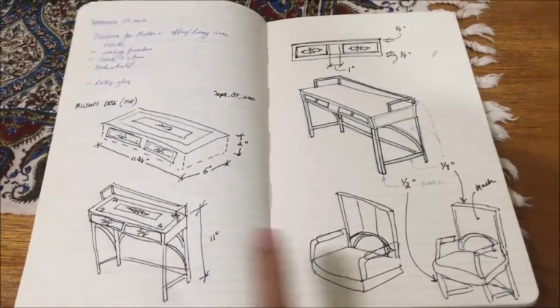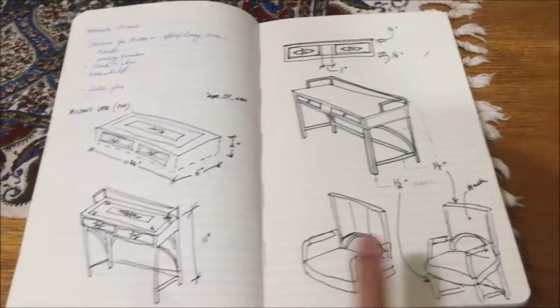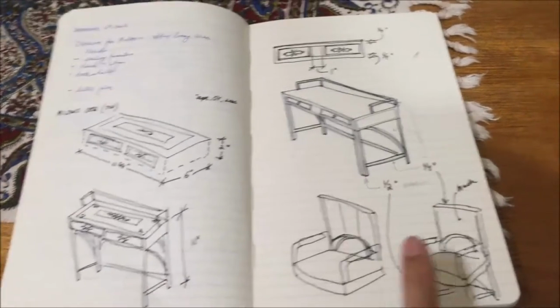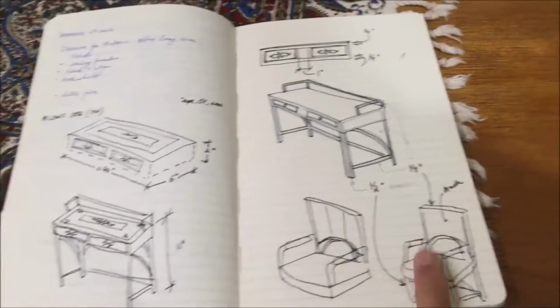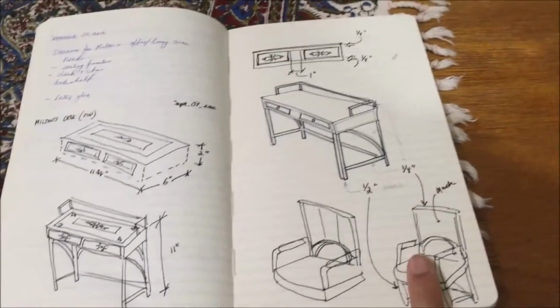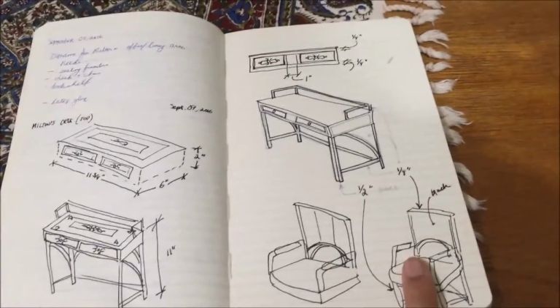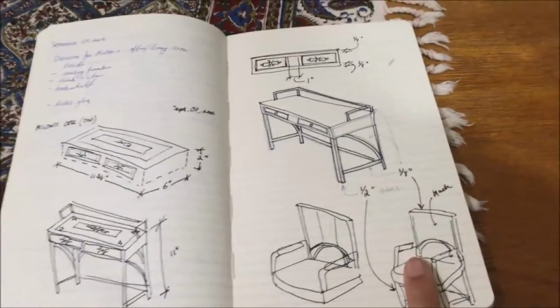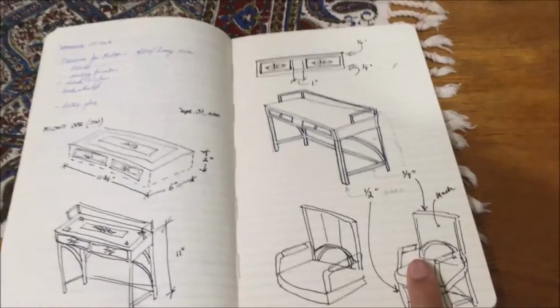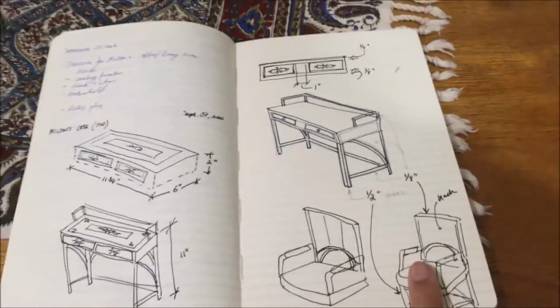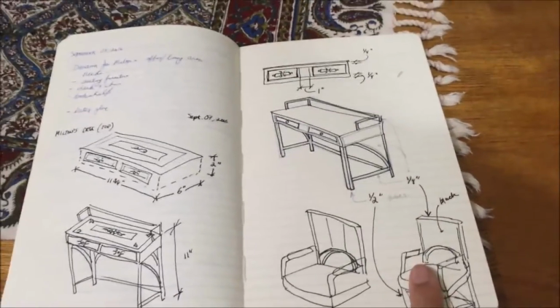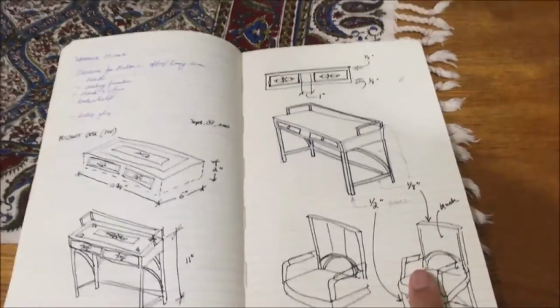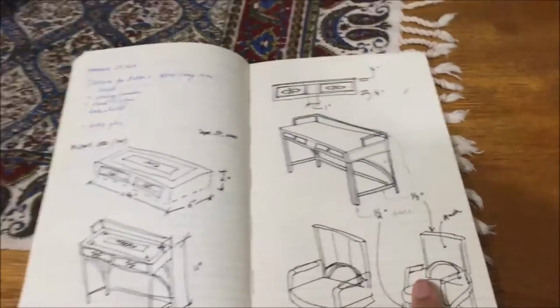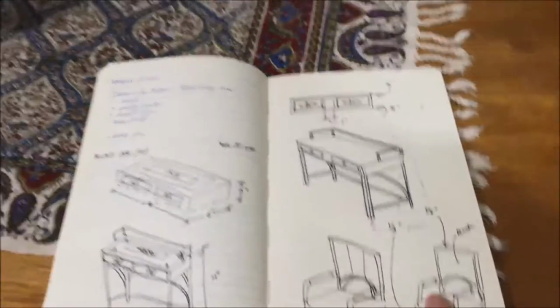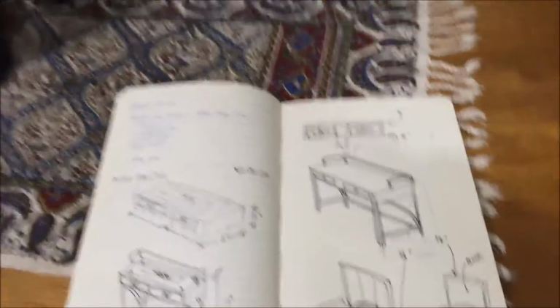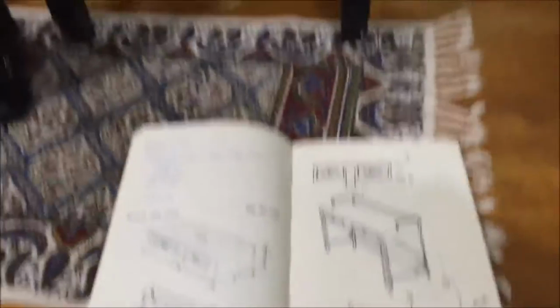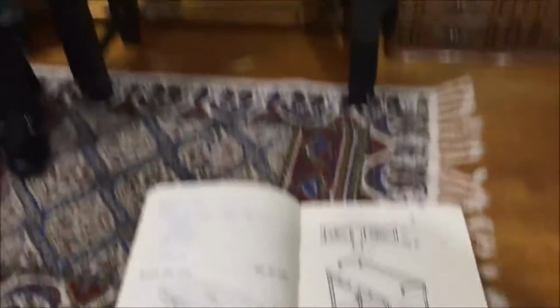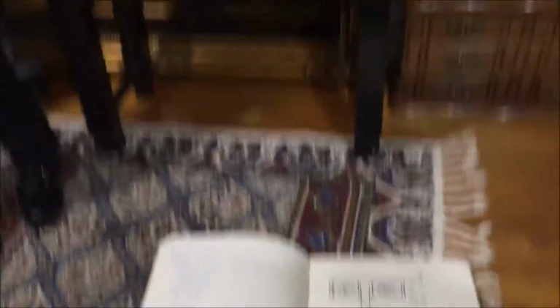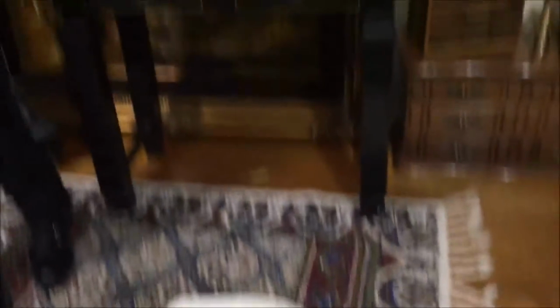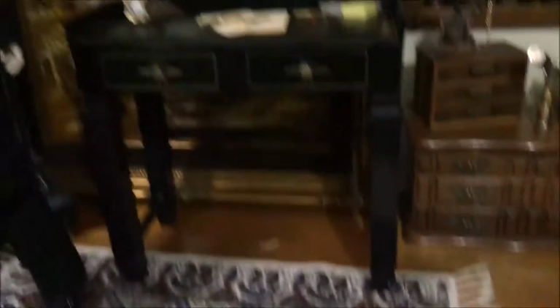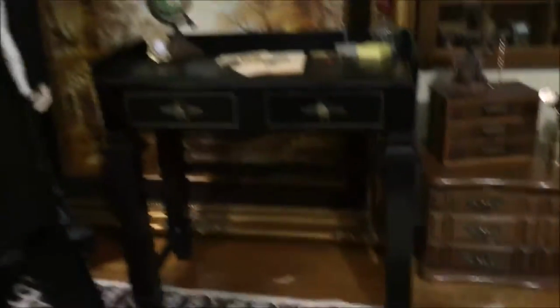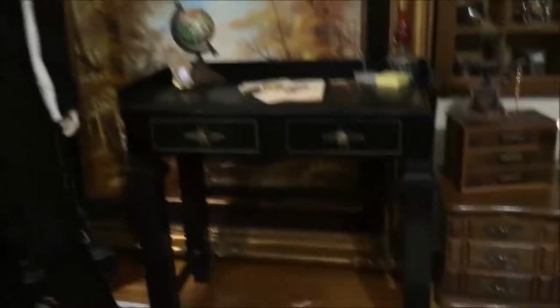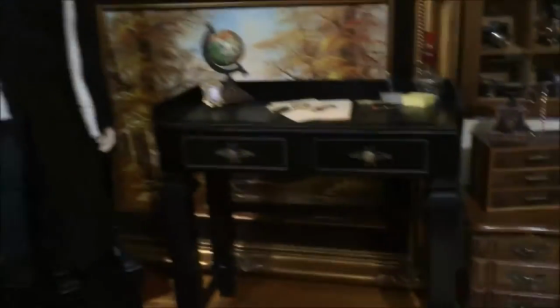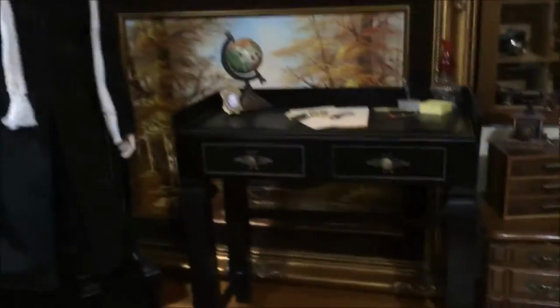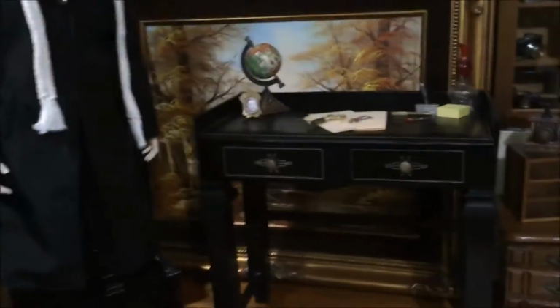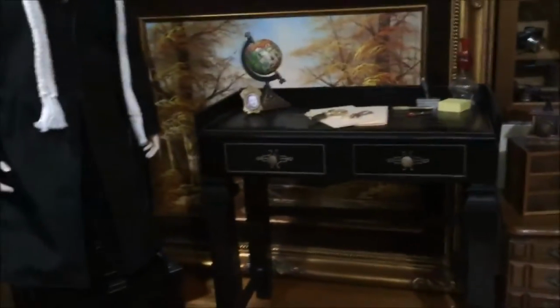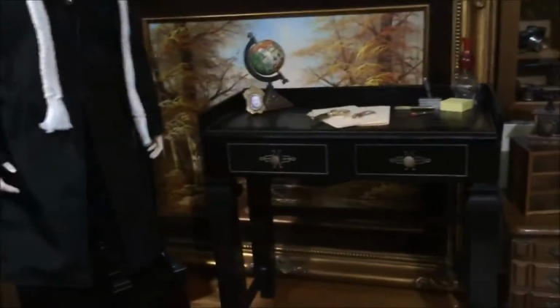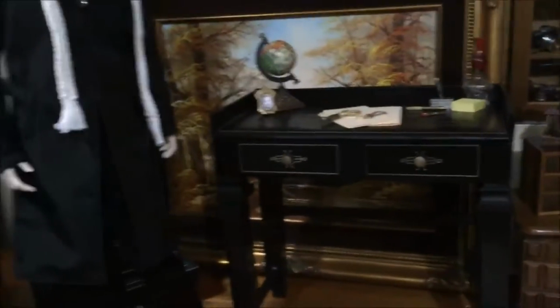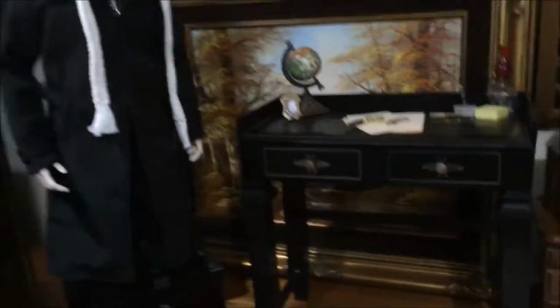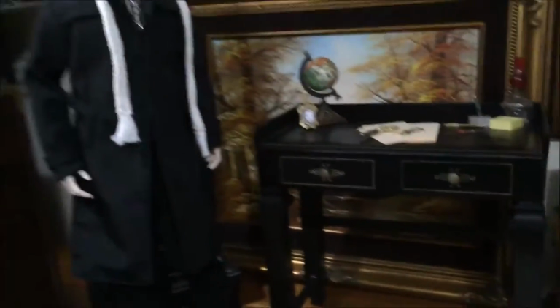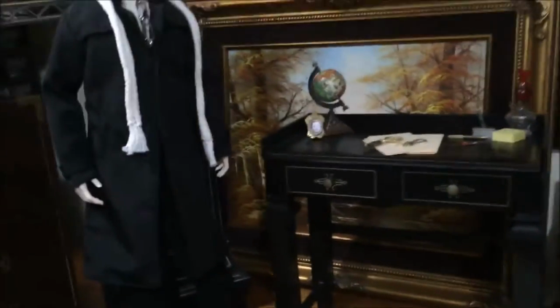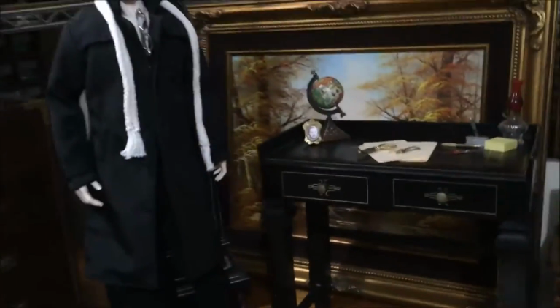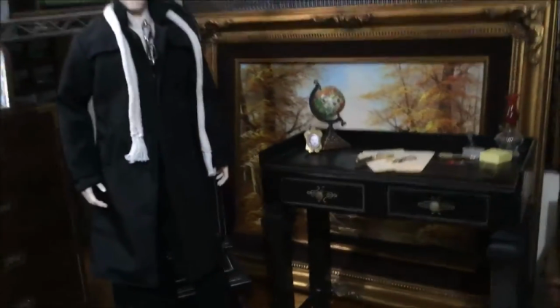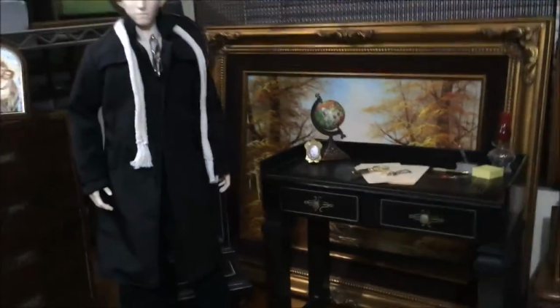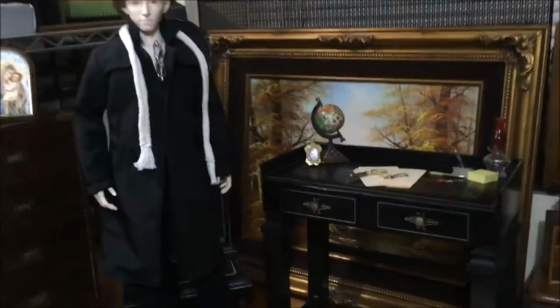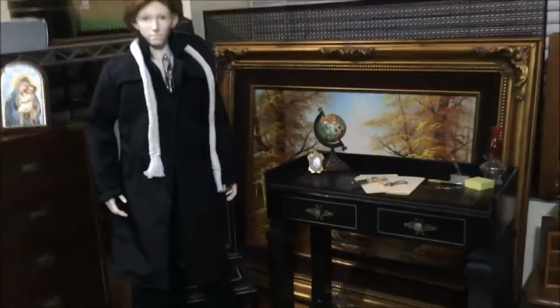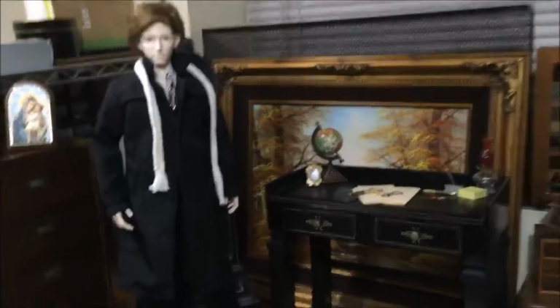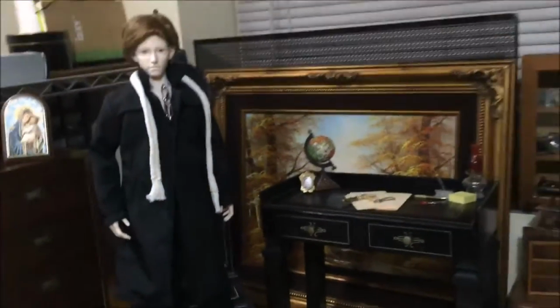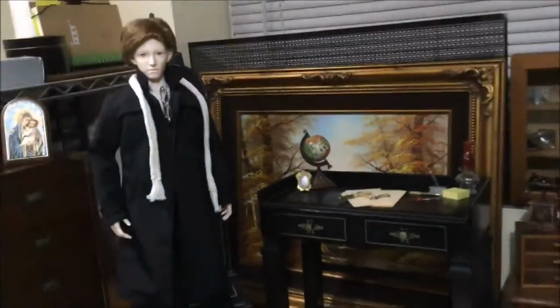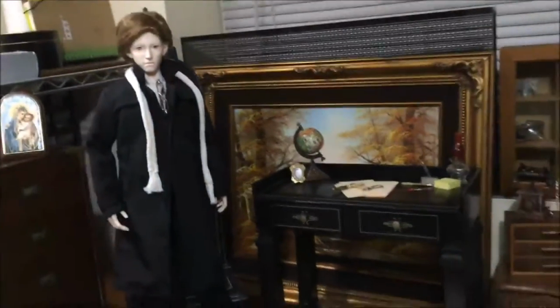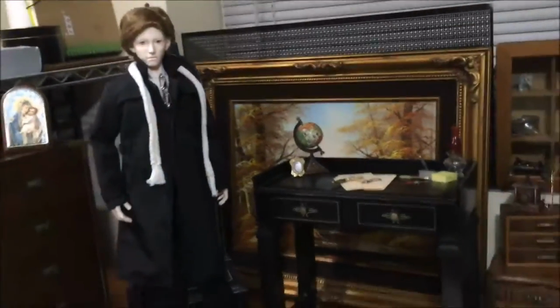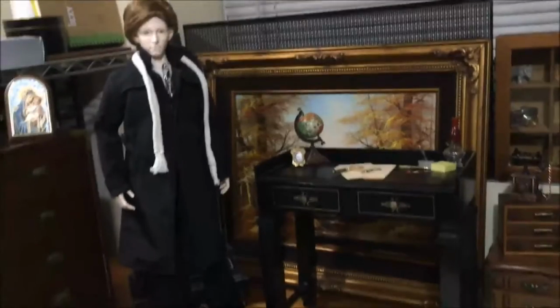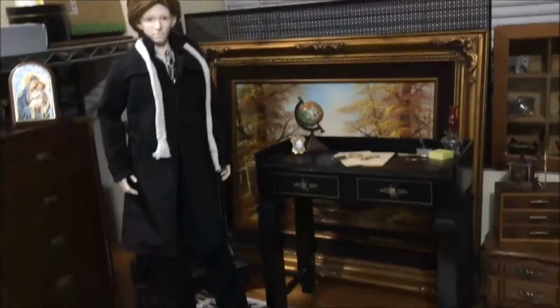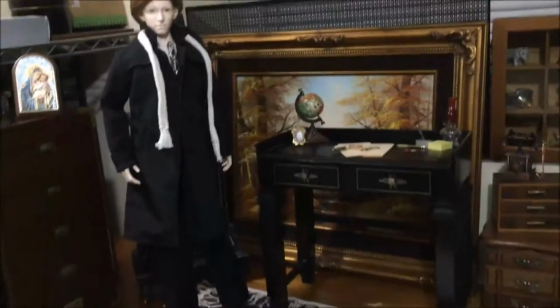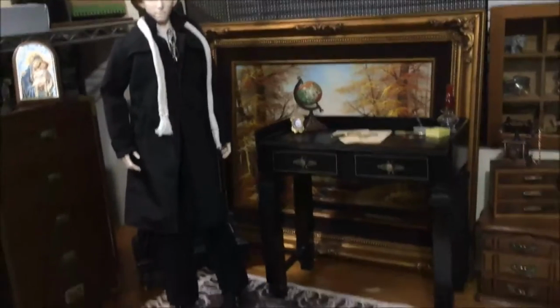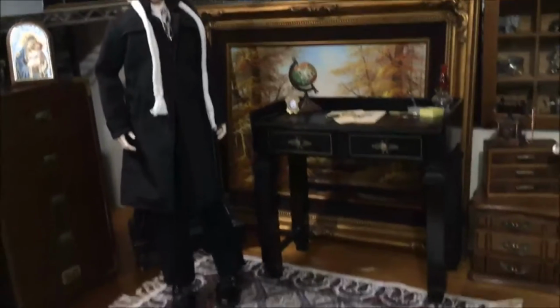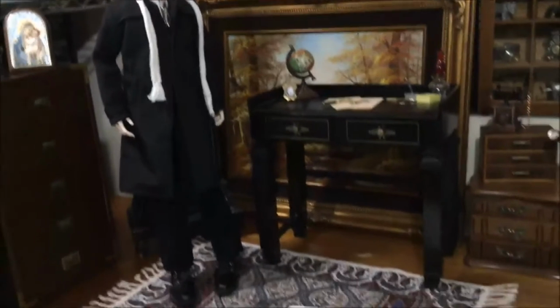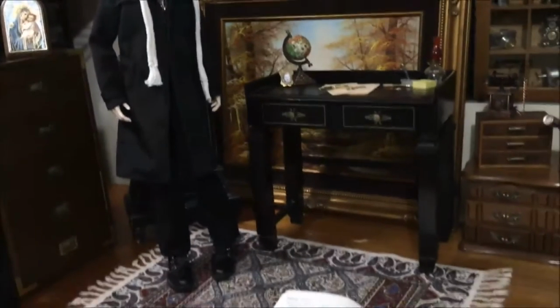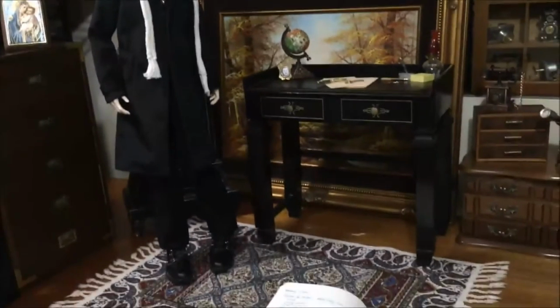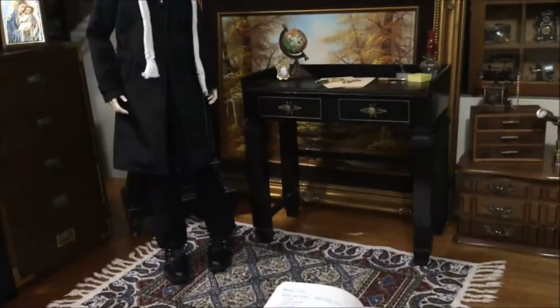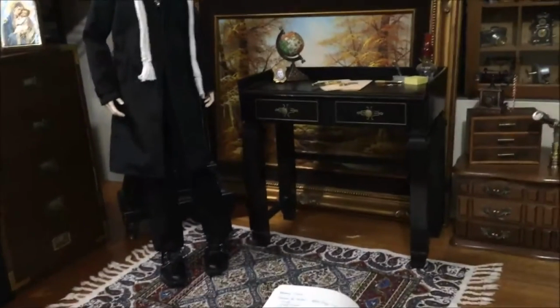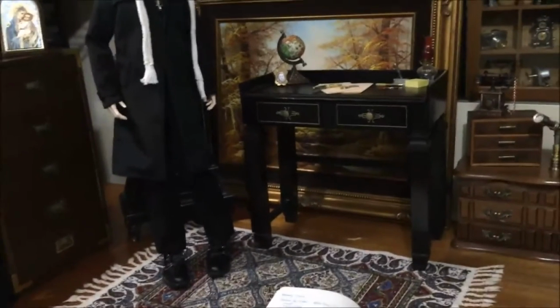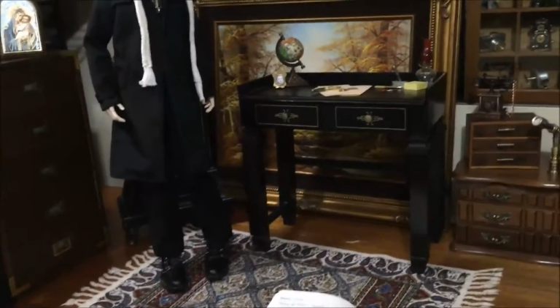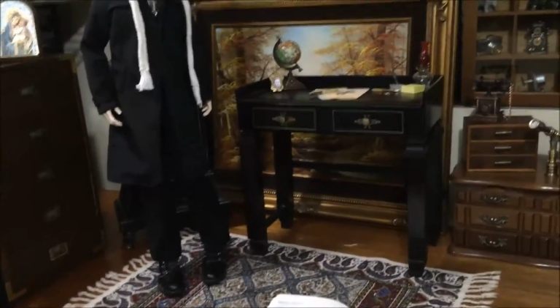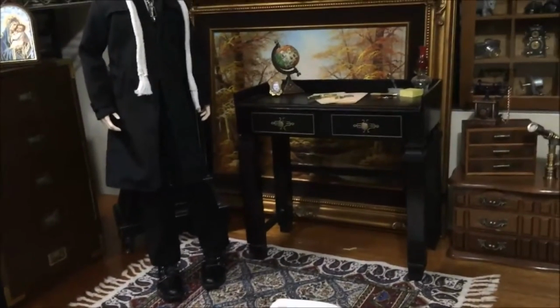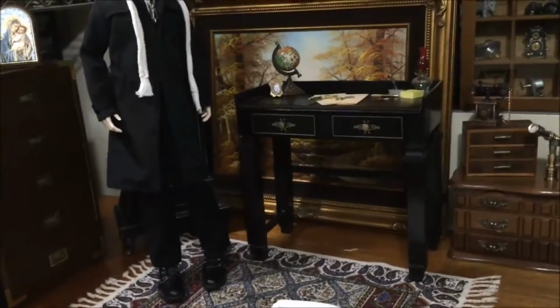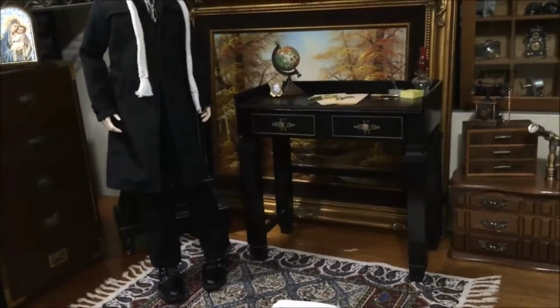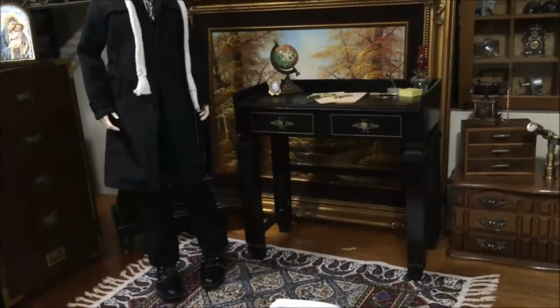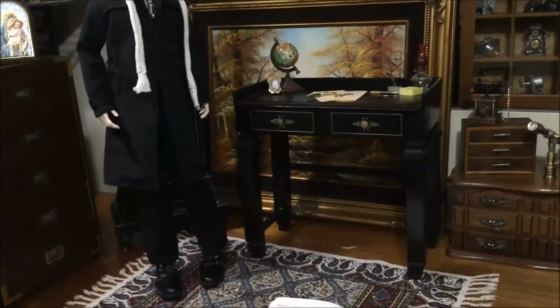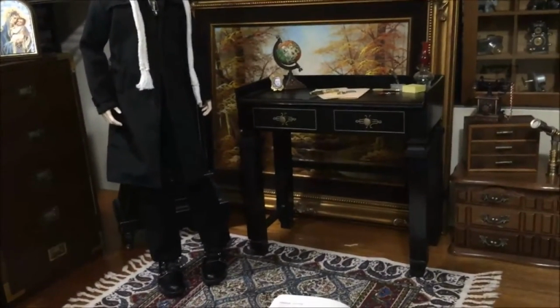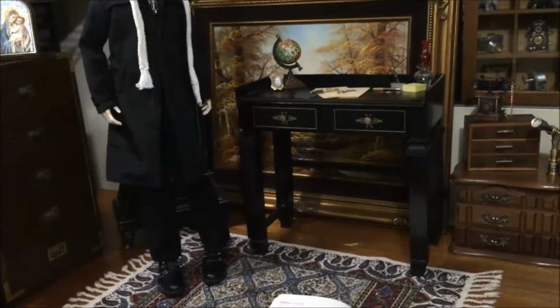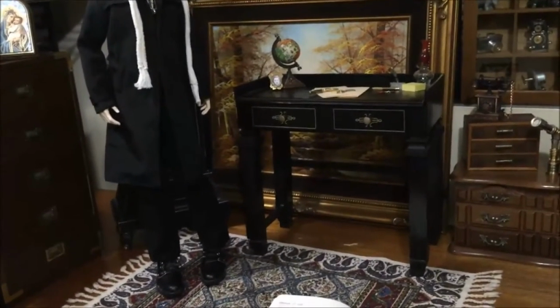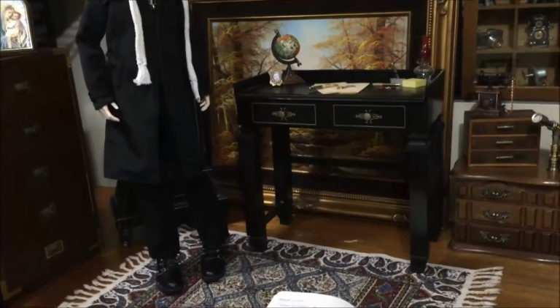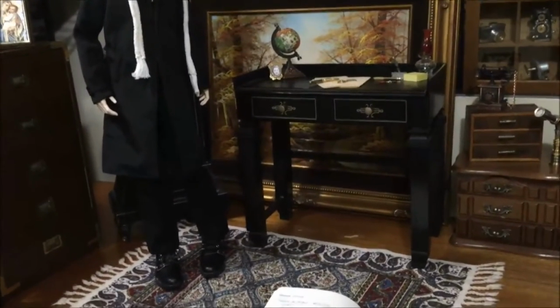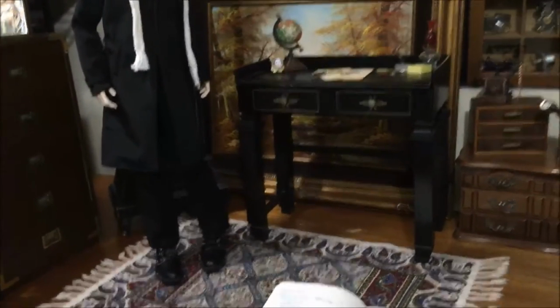I still need to make a chair for it so Milton can actually sit at the desk and not just keep standing at it.